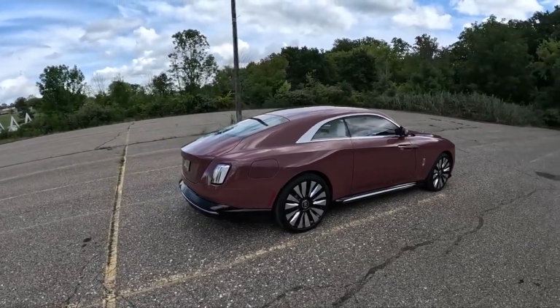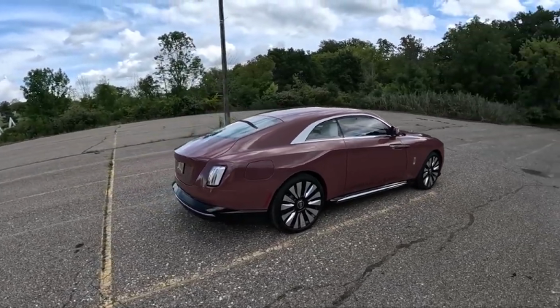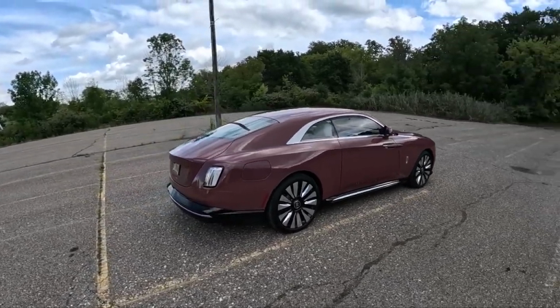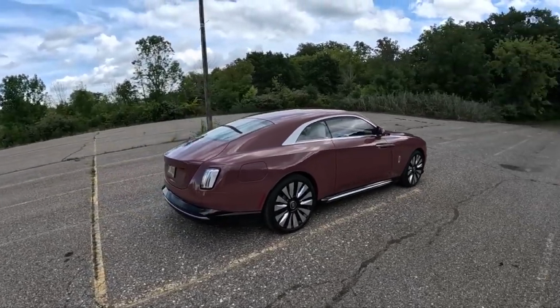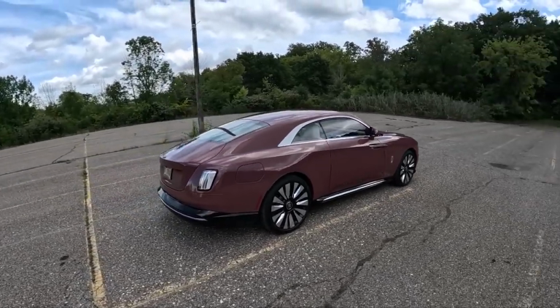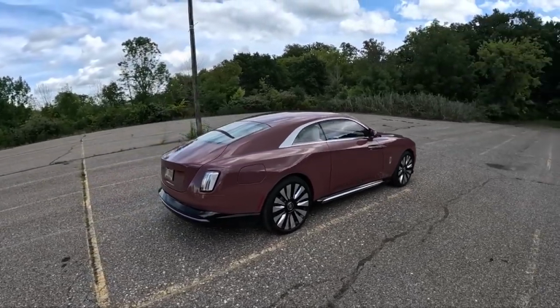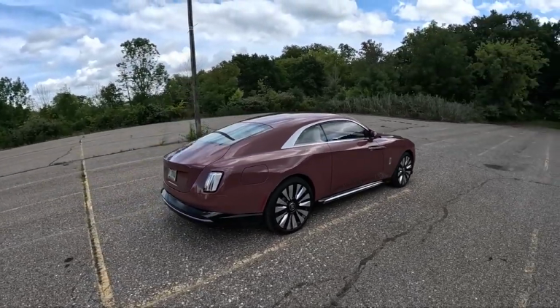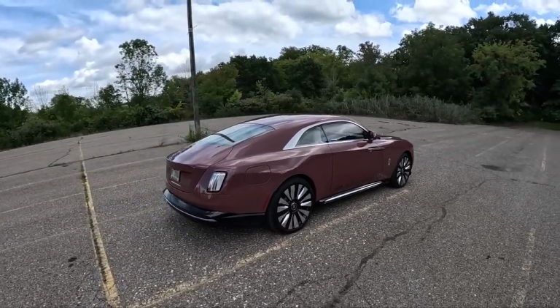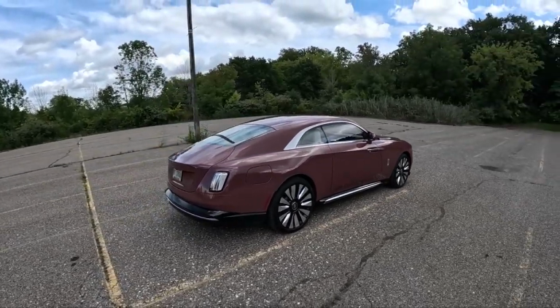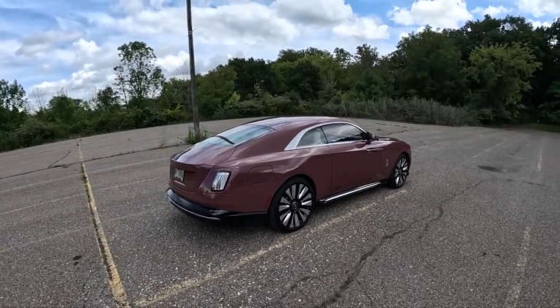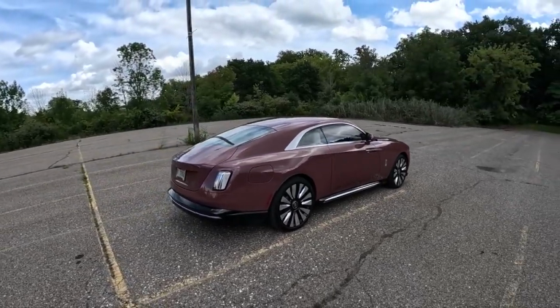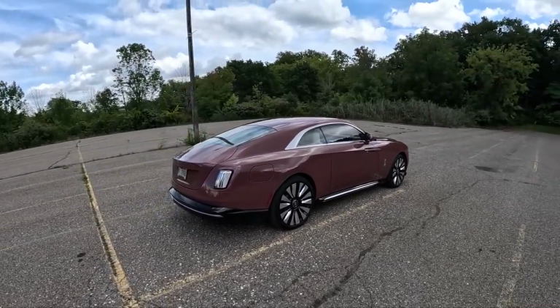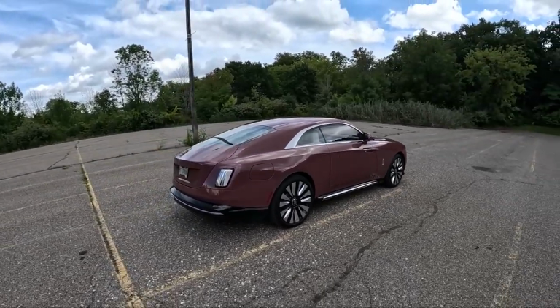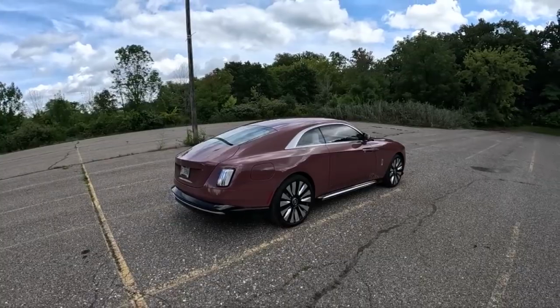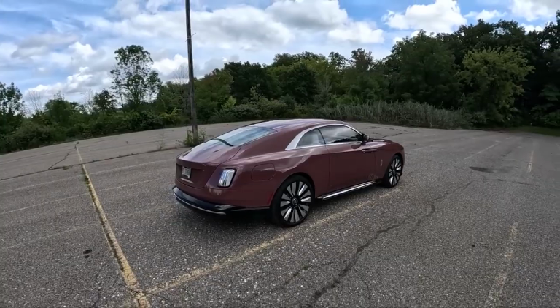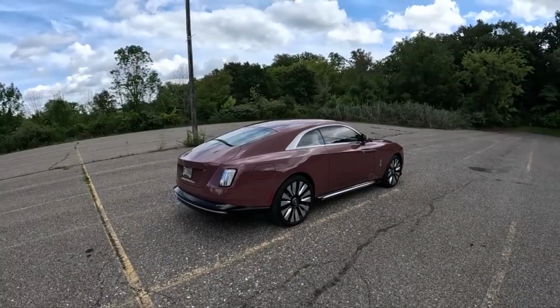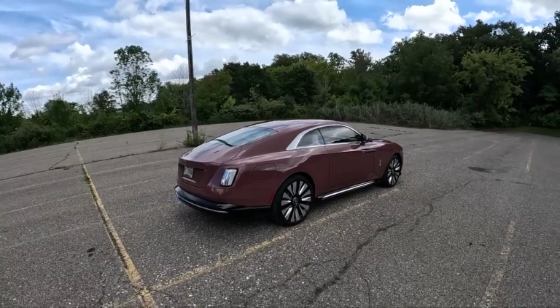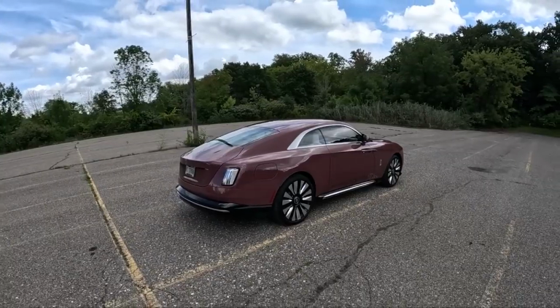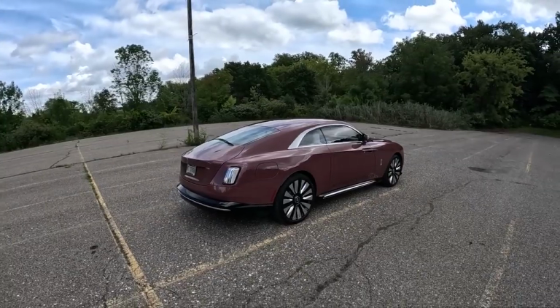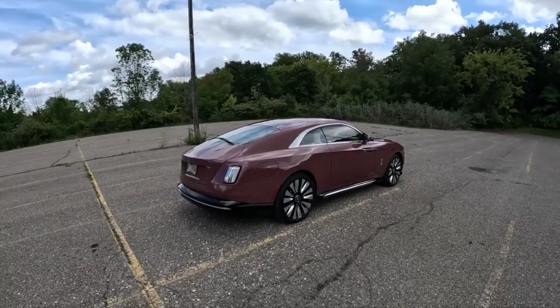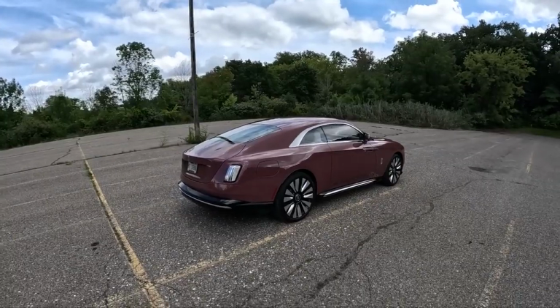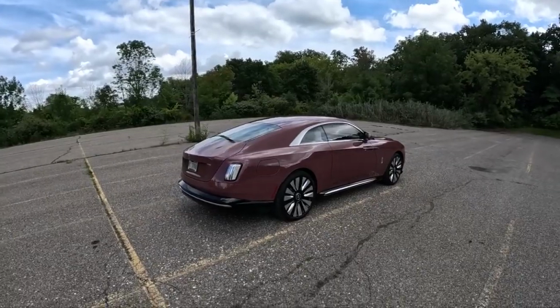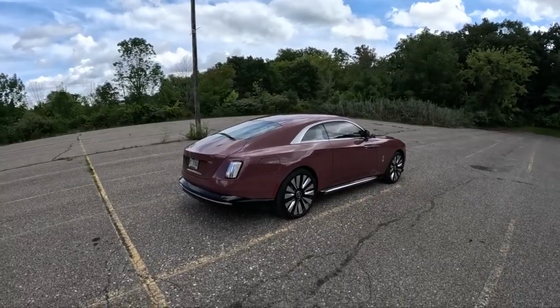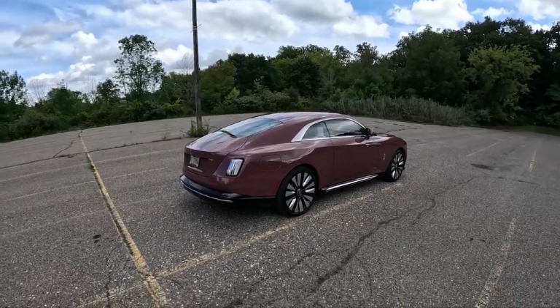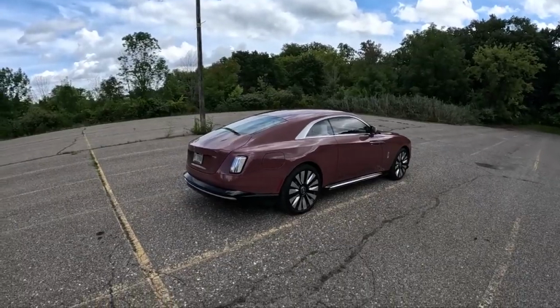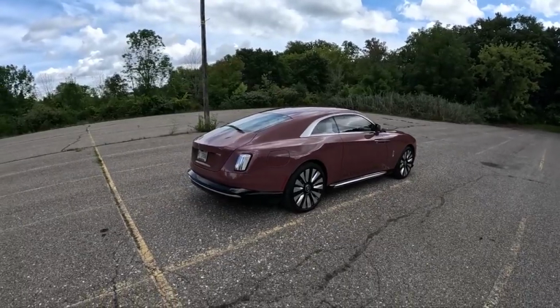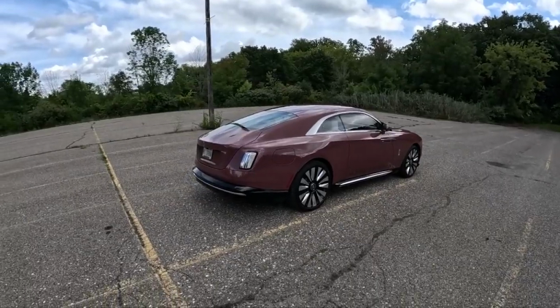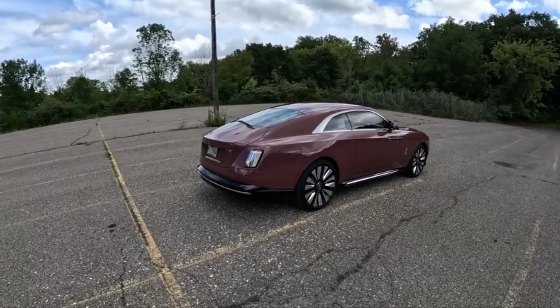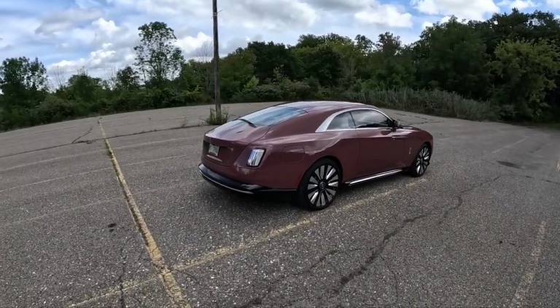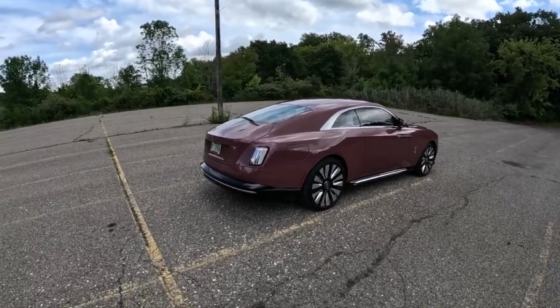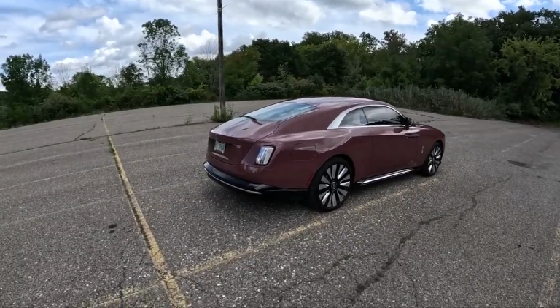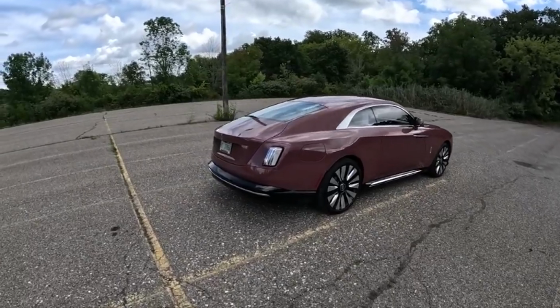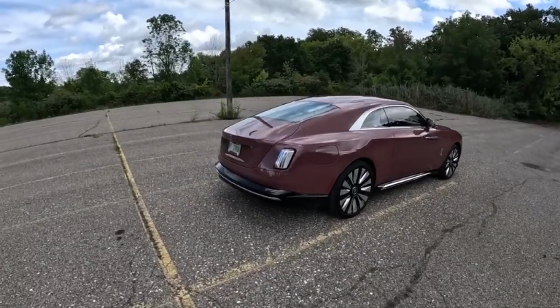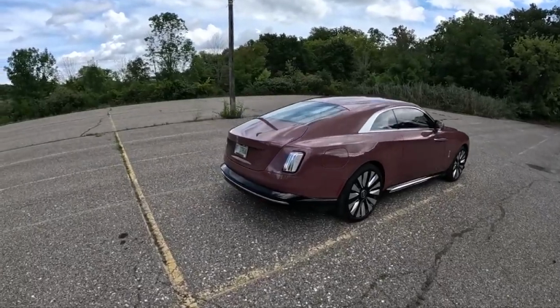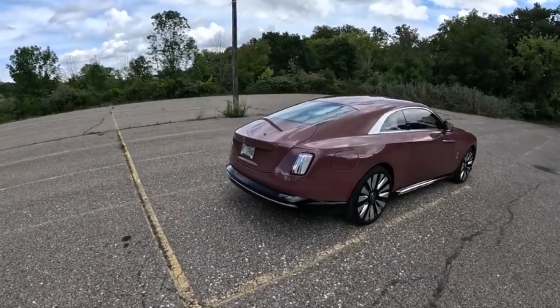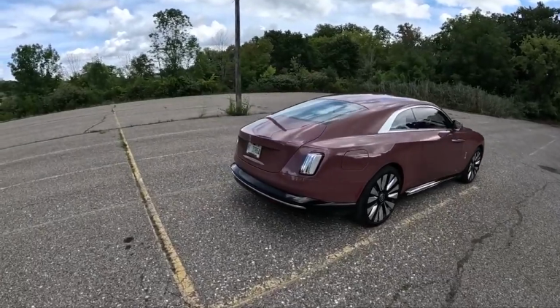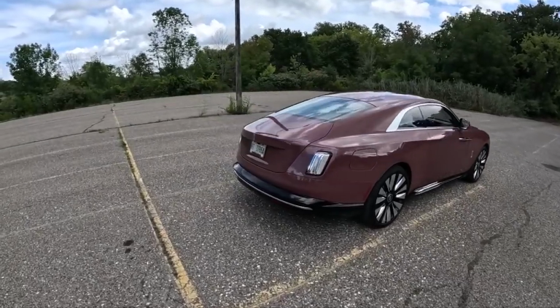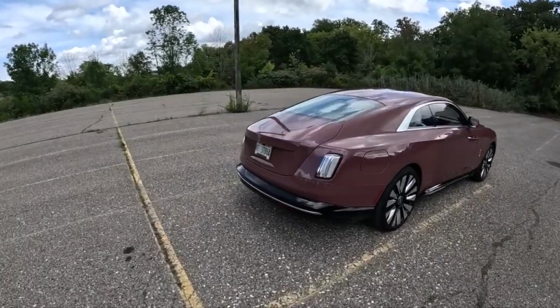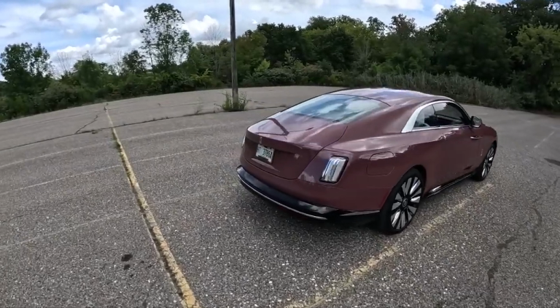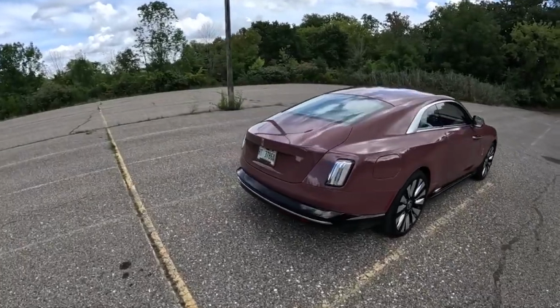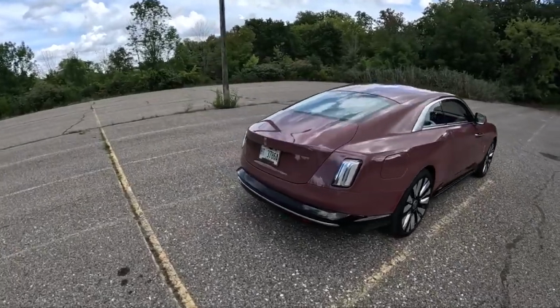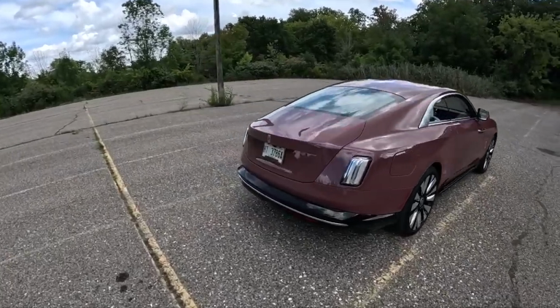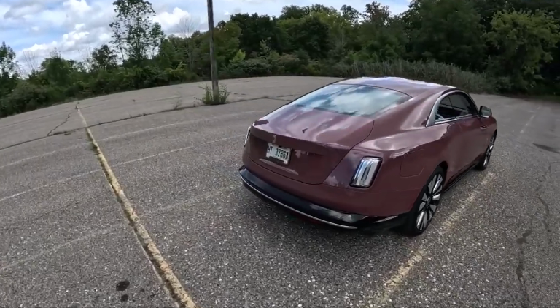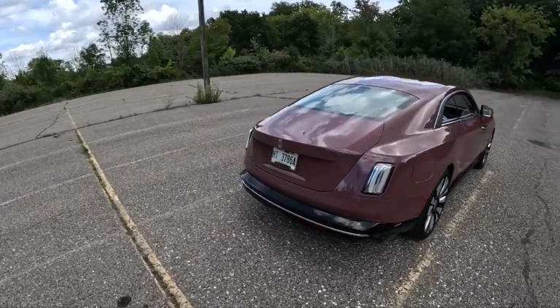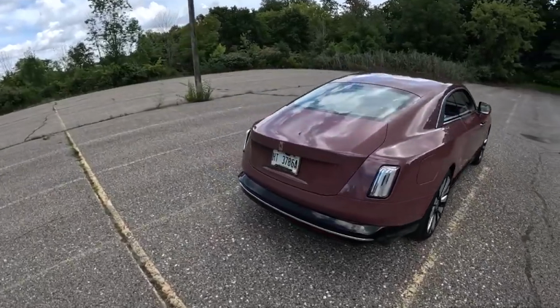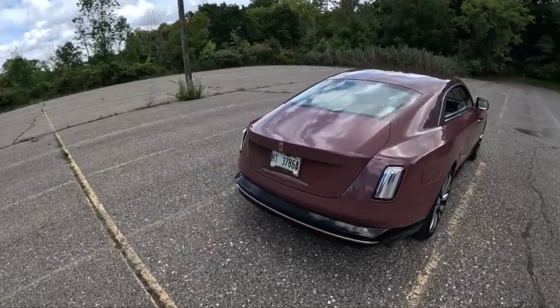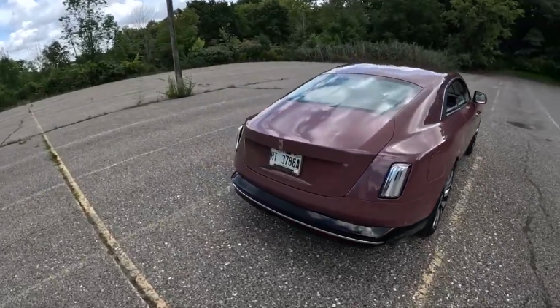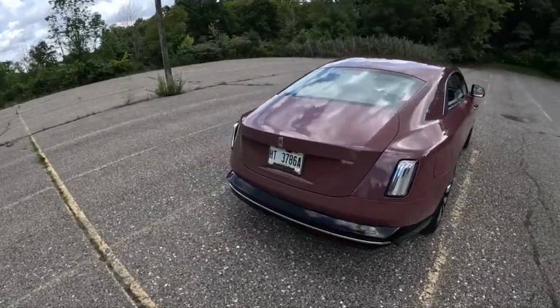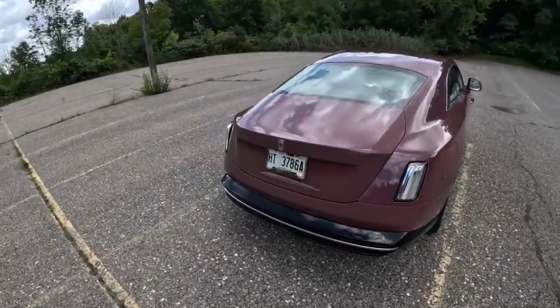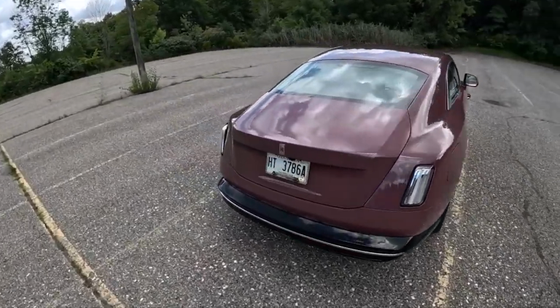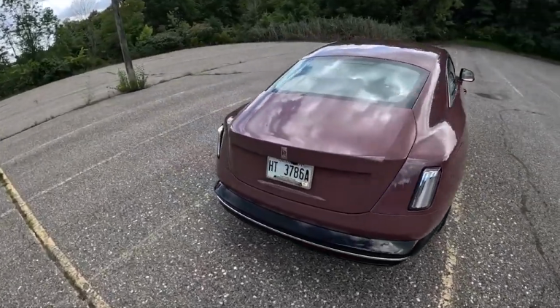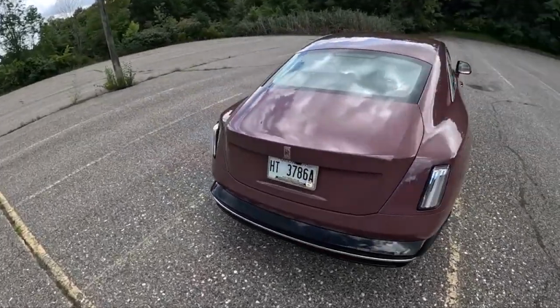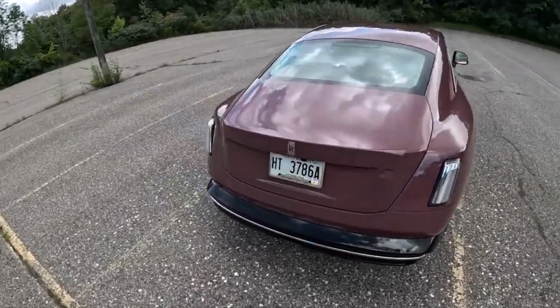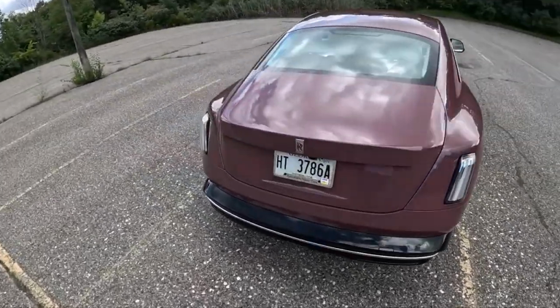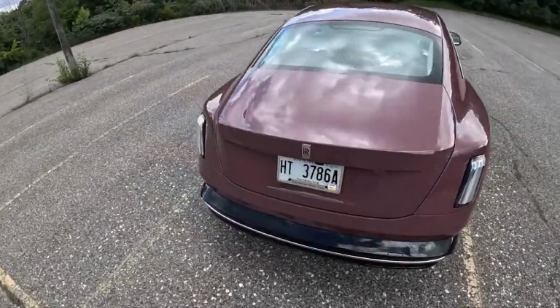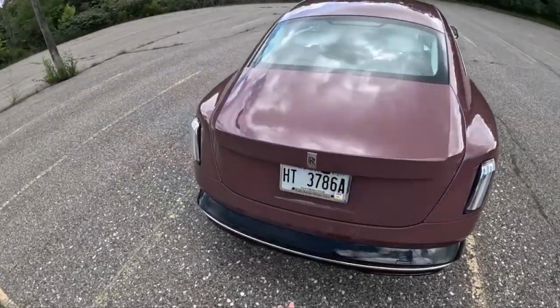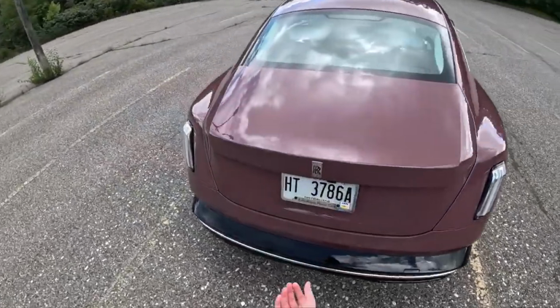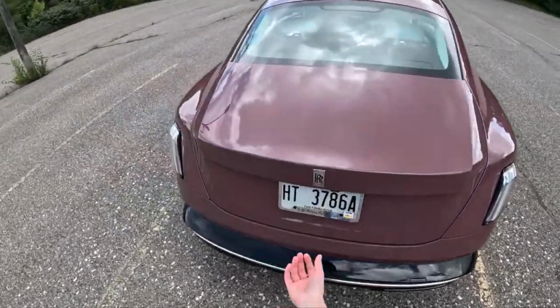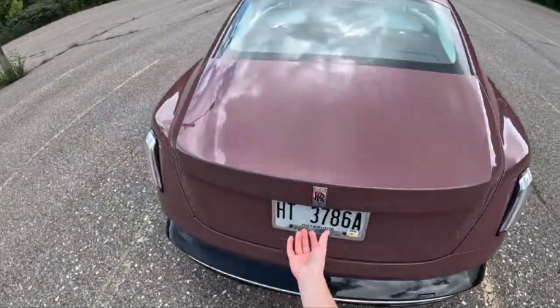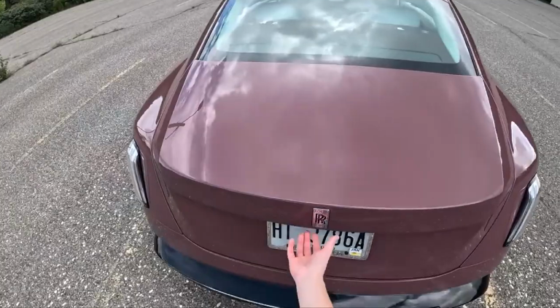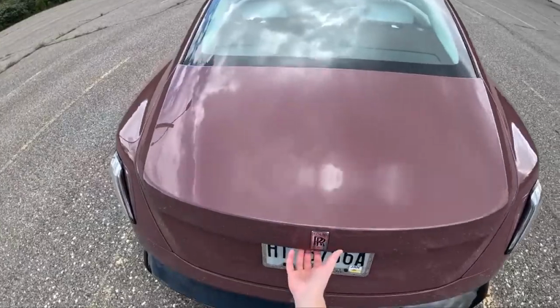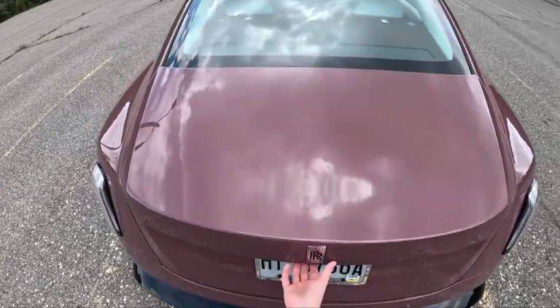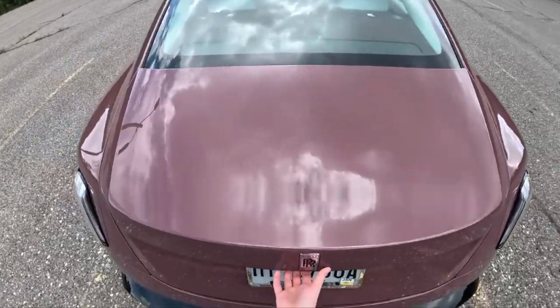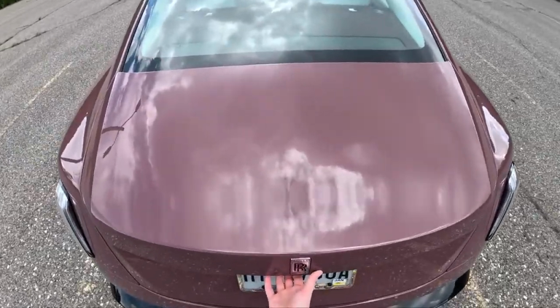Rolls-Royce plans to go all electric by 2030, so I imagine this platform will stick around. All right, let's go ahead and open up the trunk and see what we have in here.